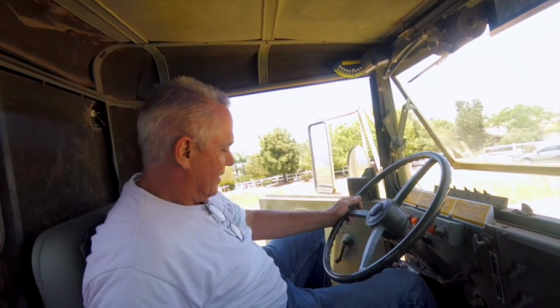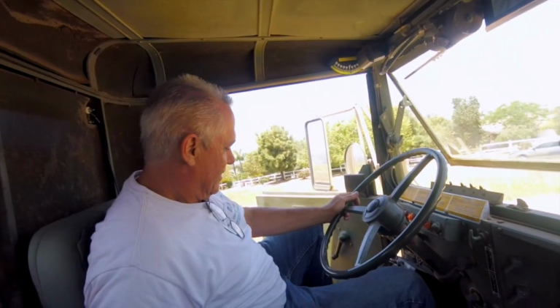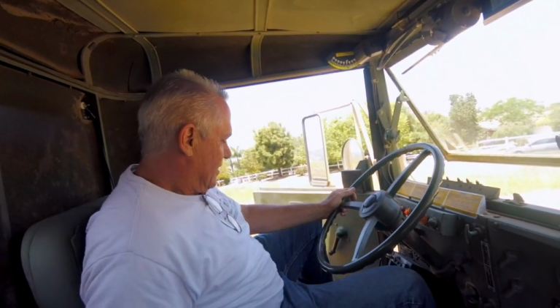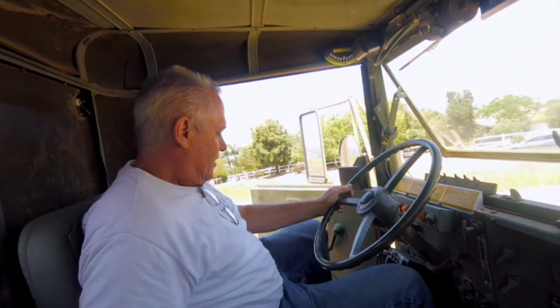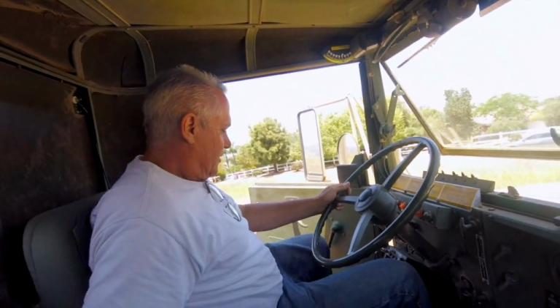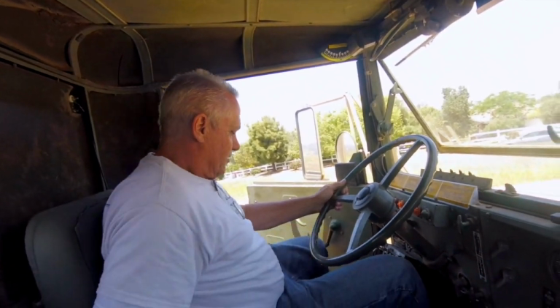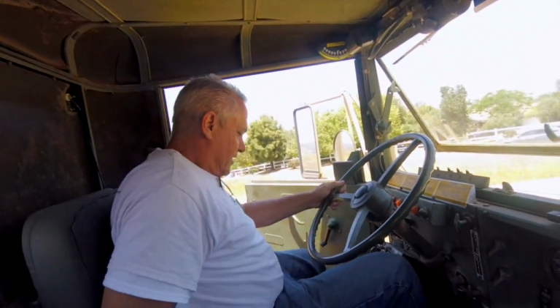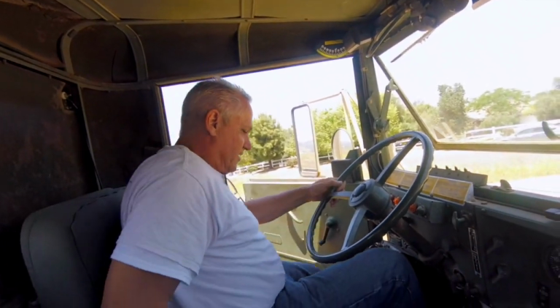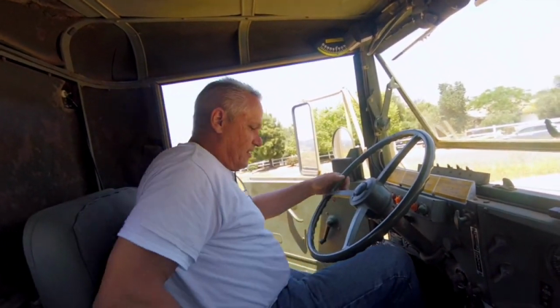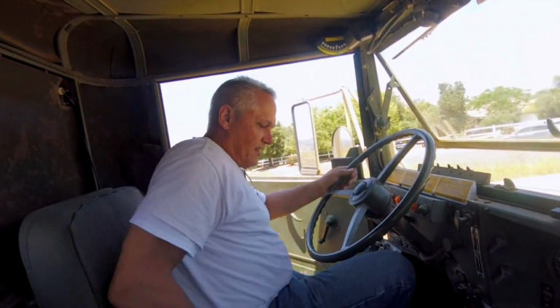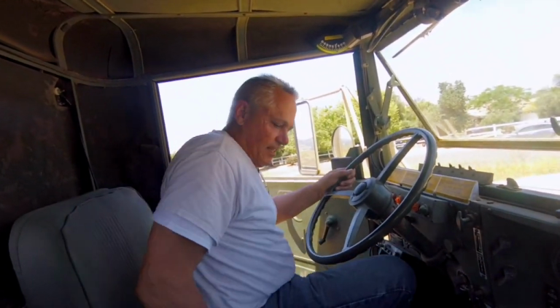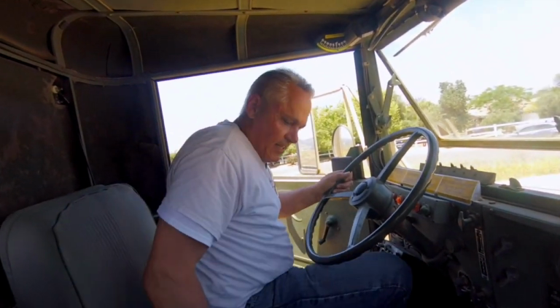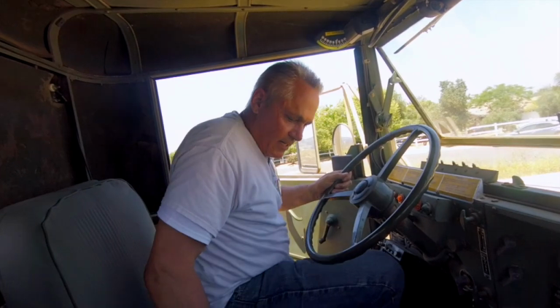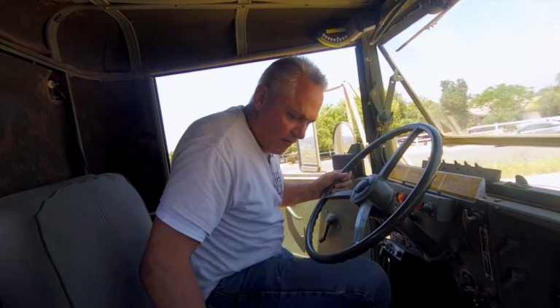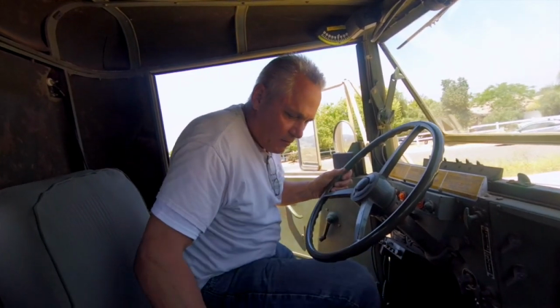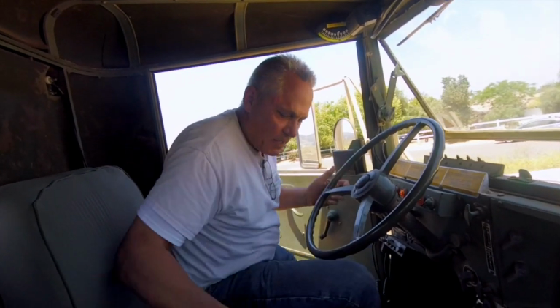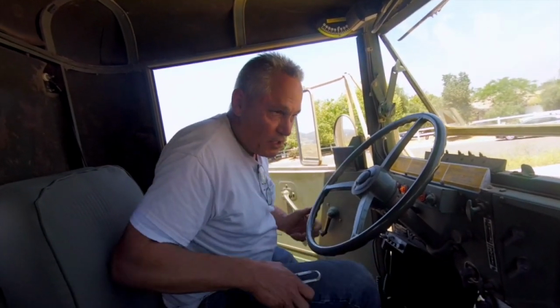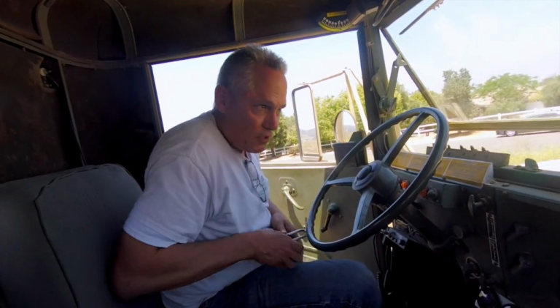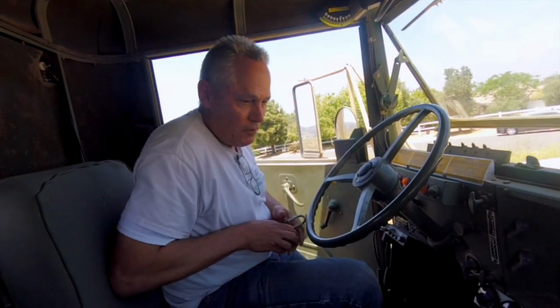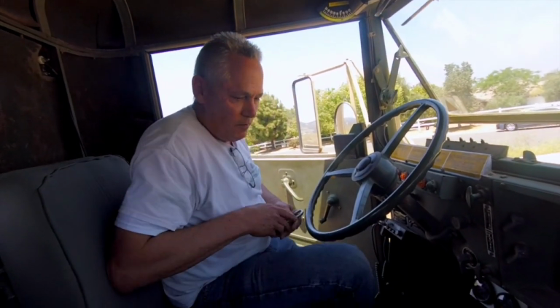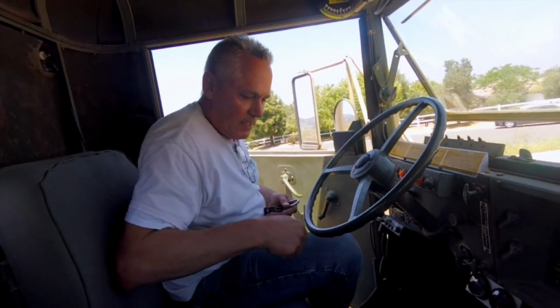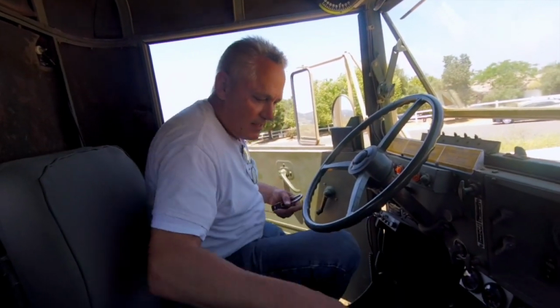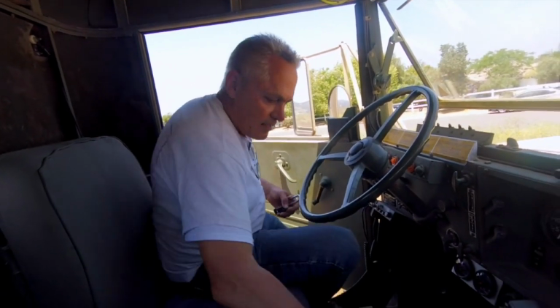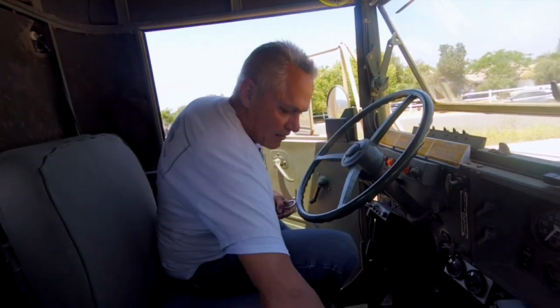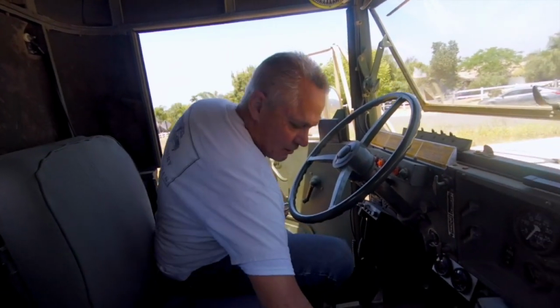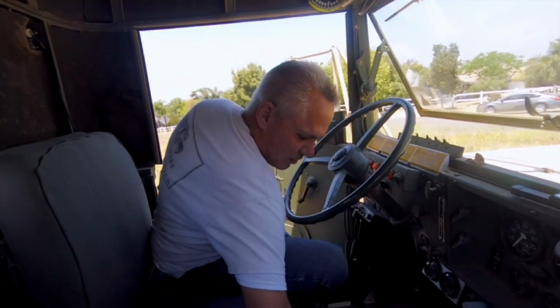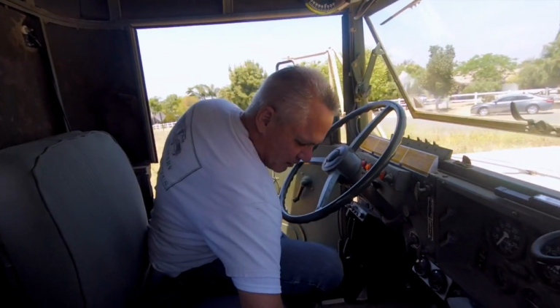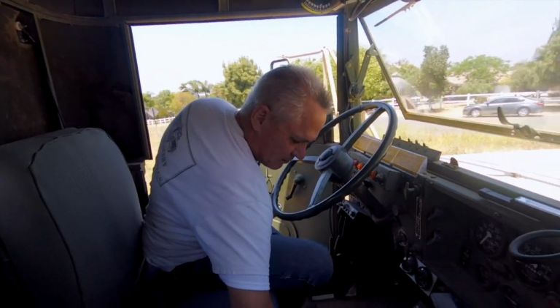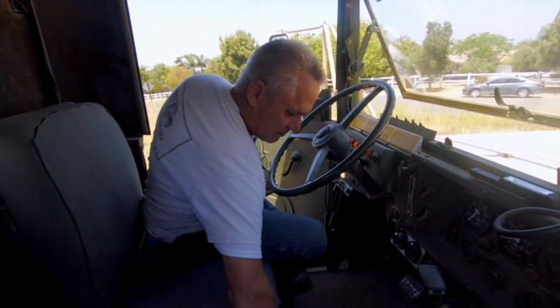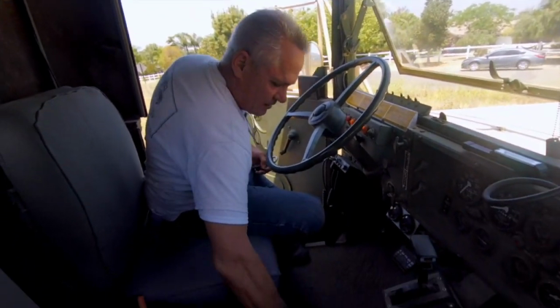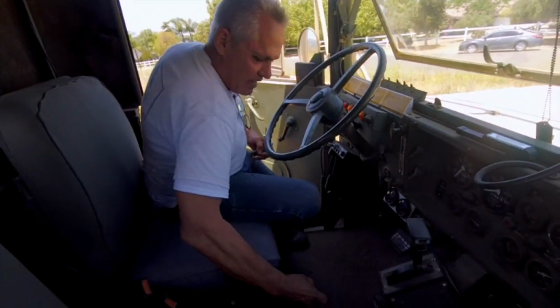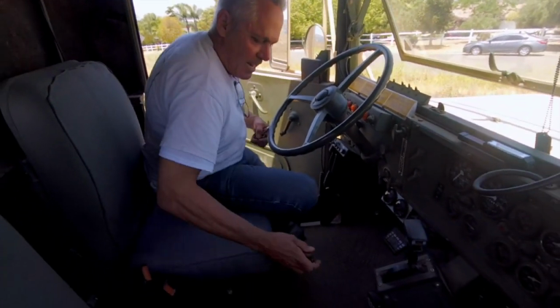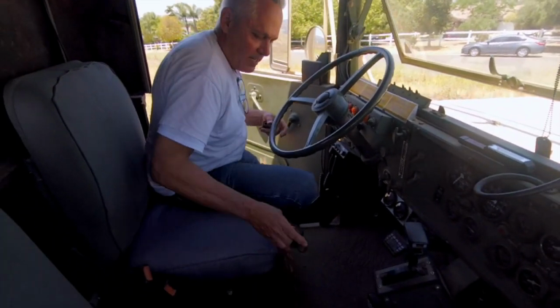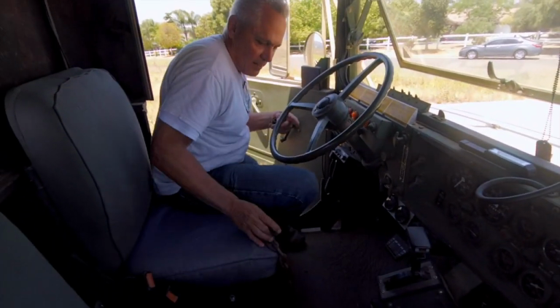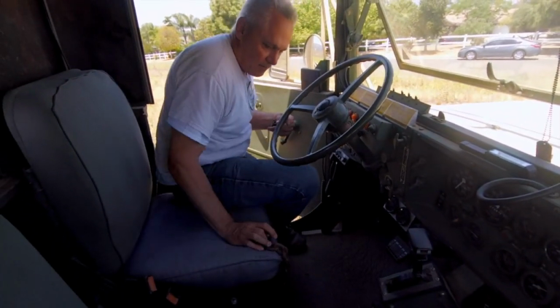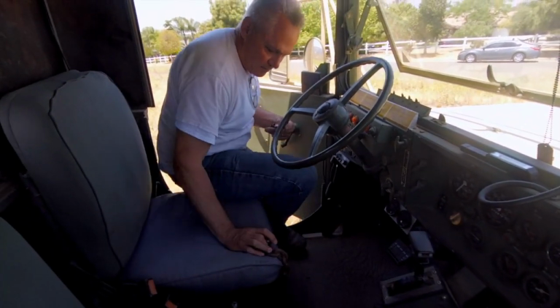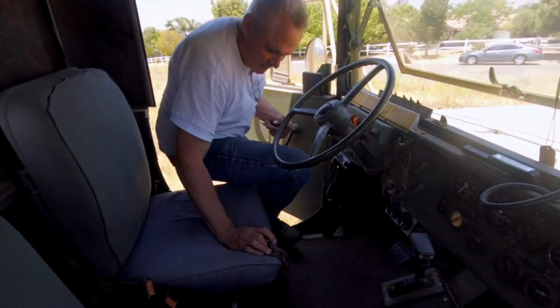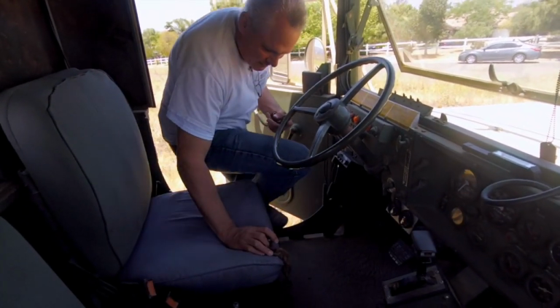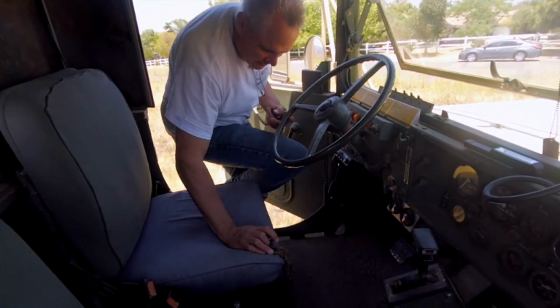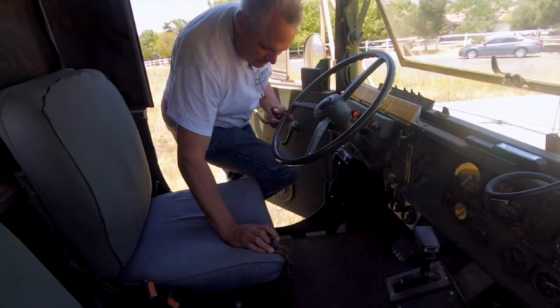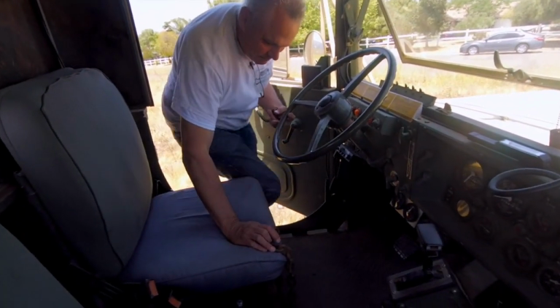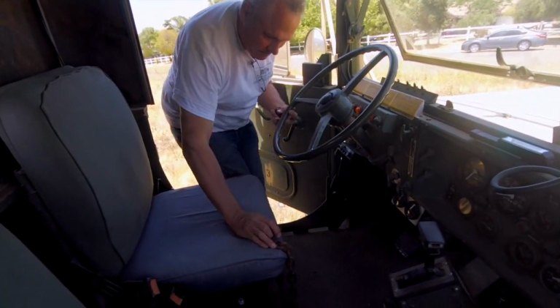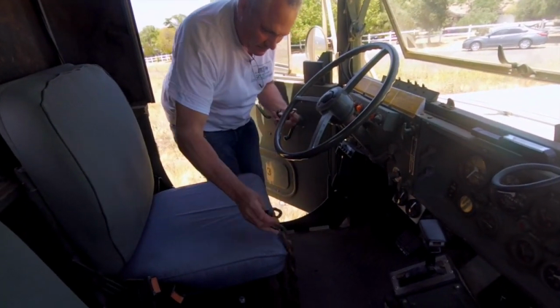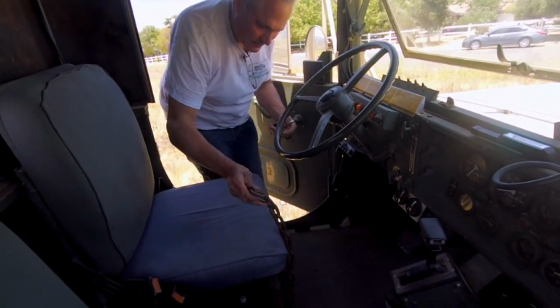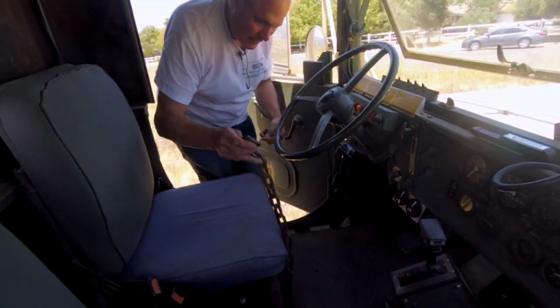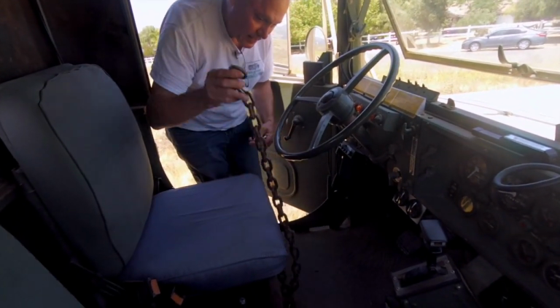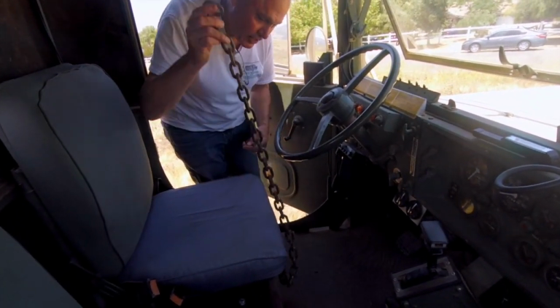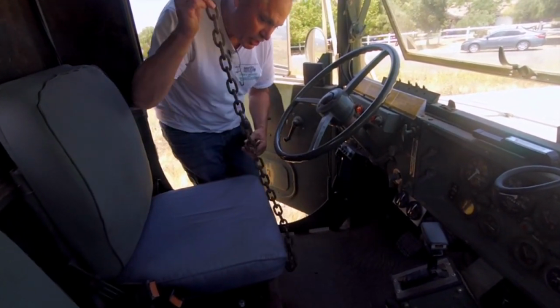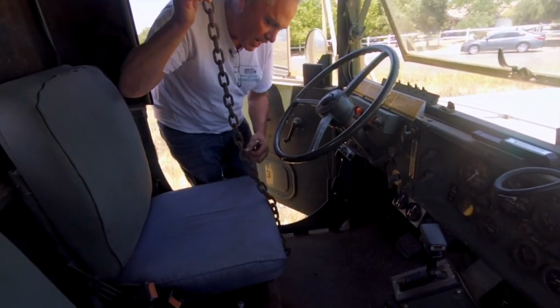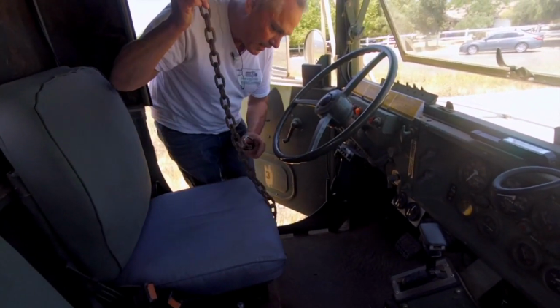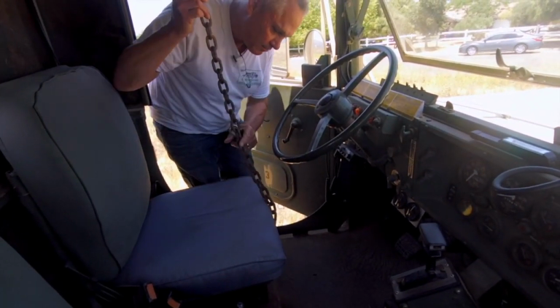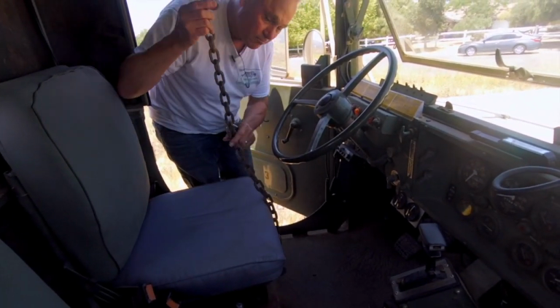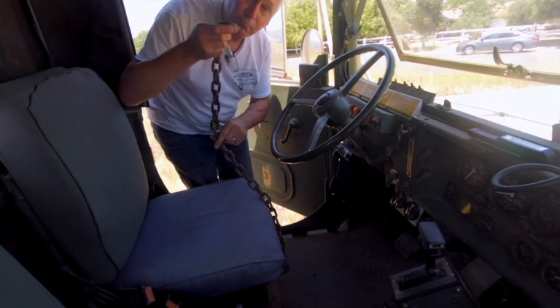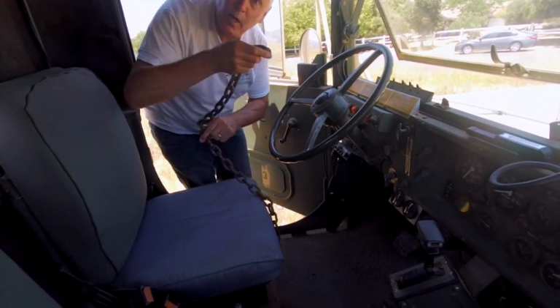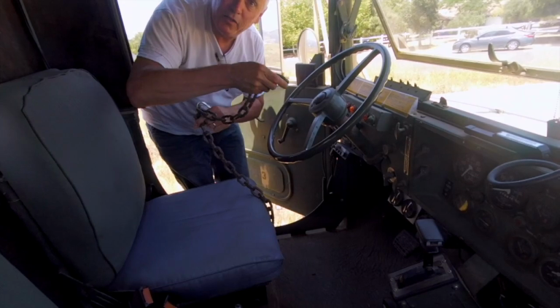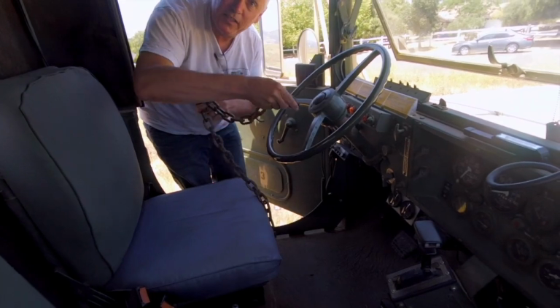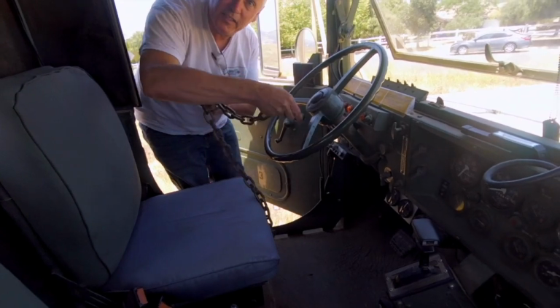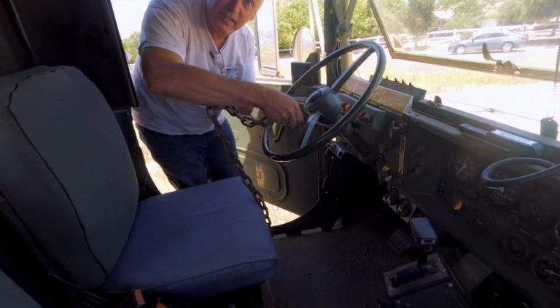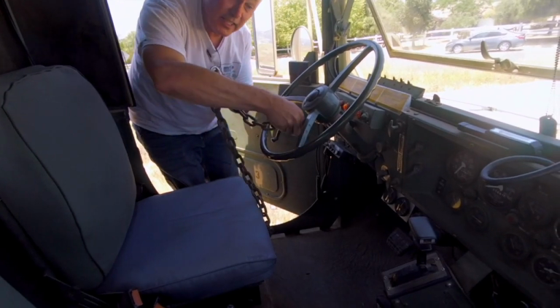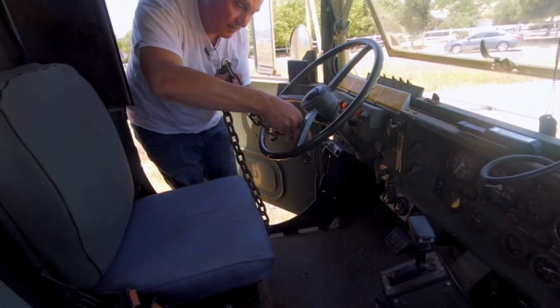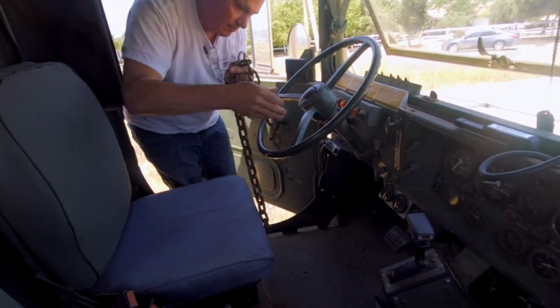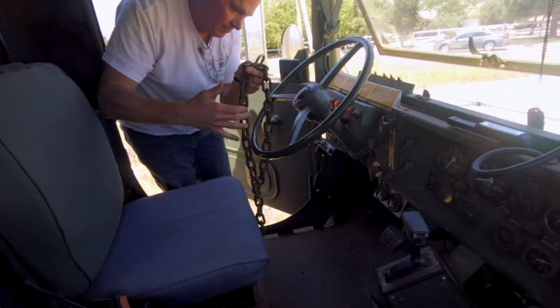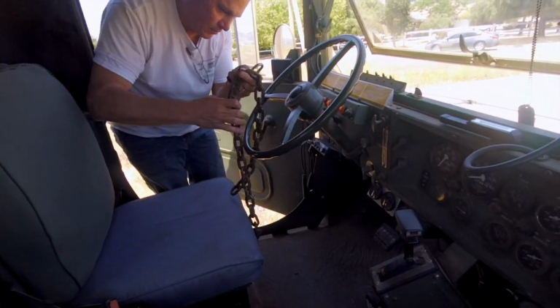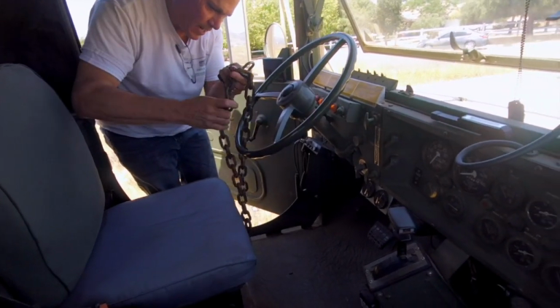This is the government-issued military truck anti-theft device: a chain welded to the seat and frame, with a lock.